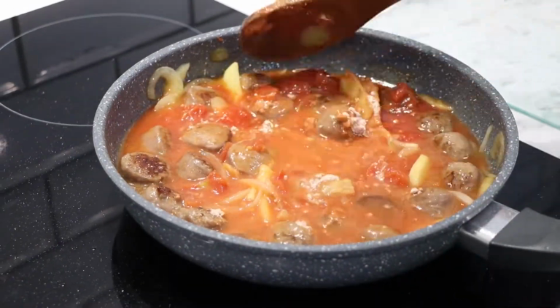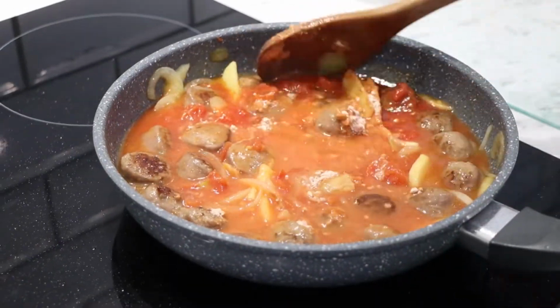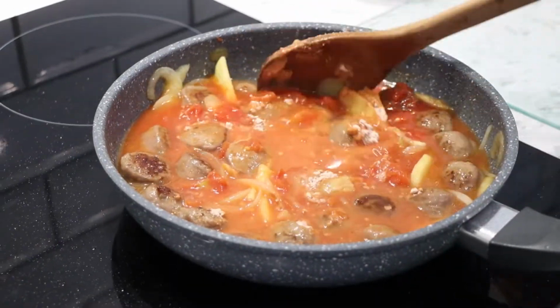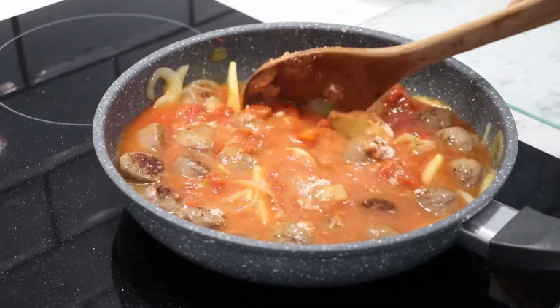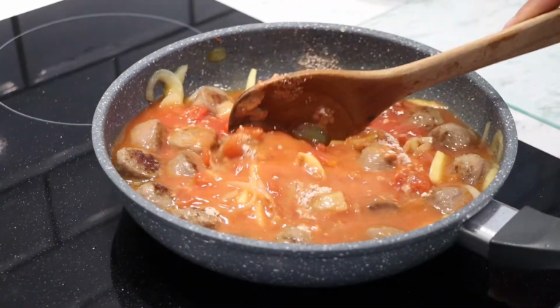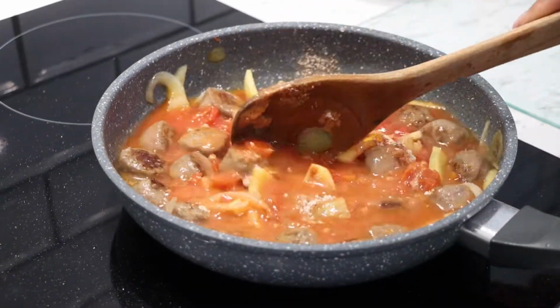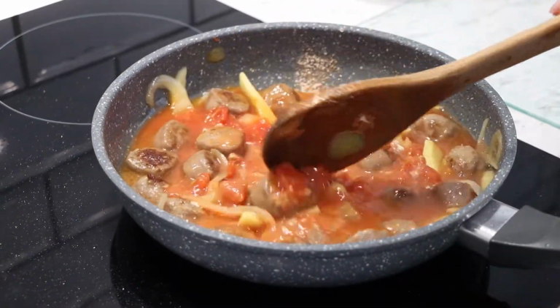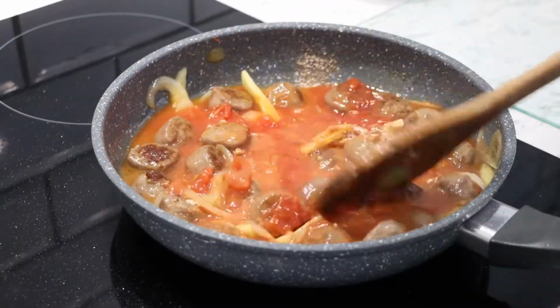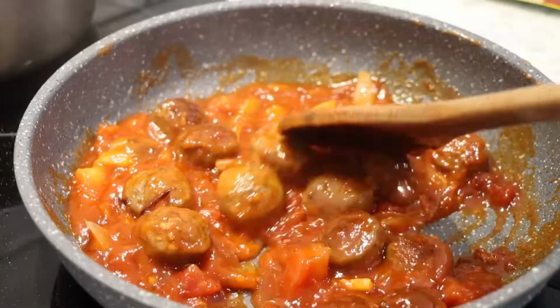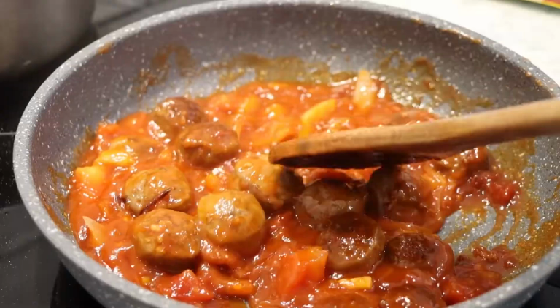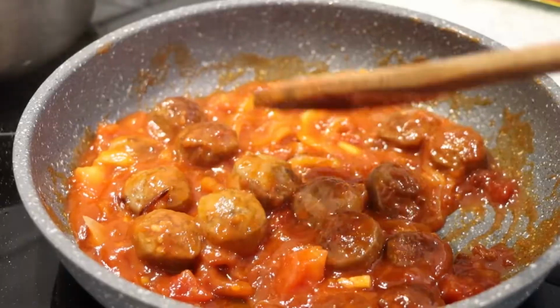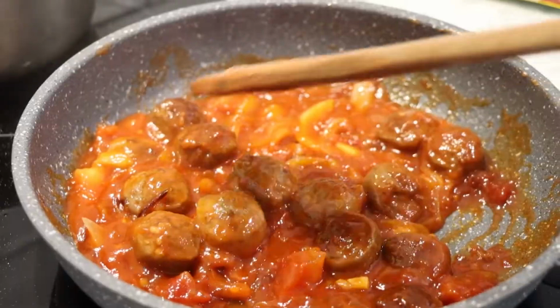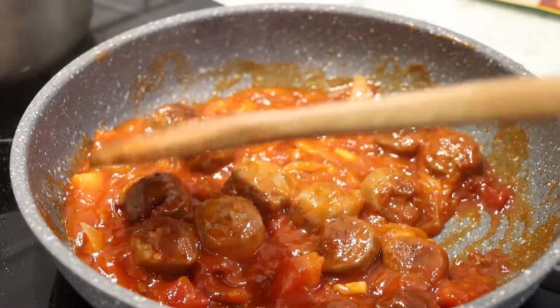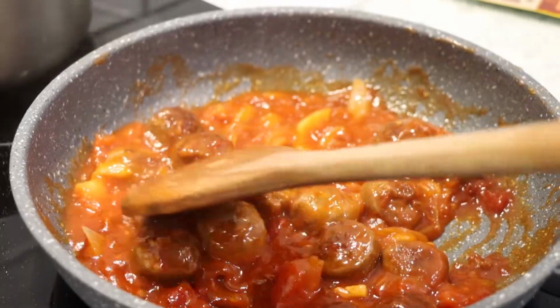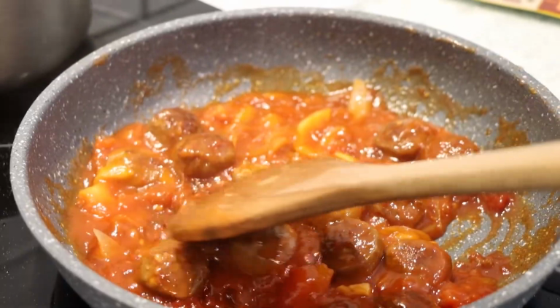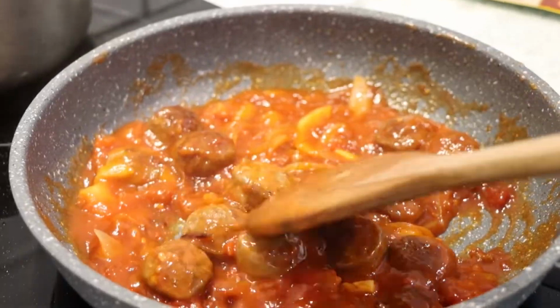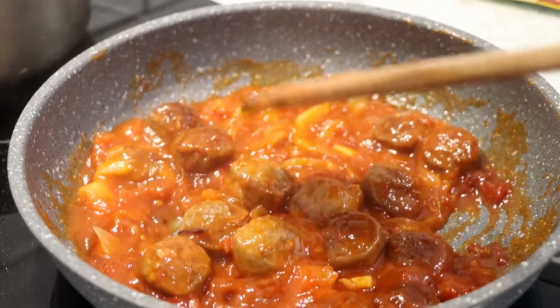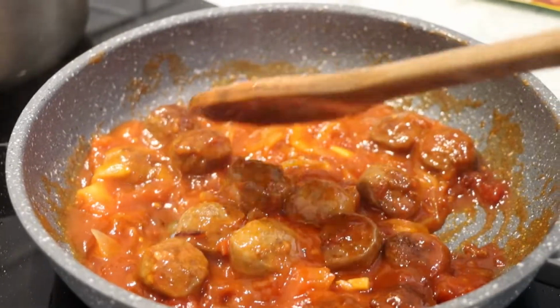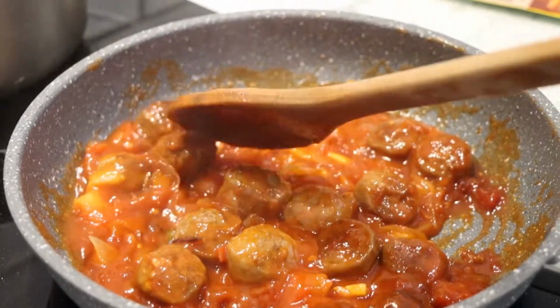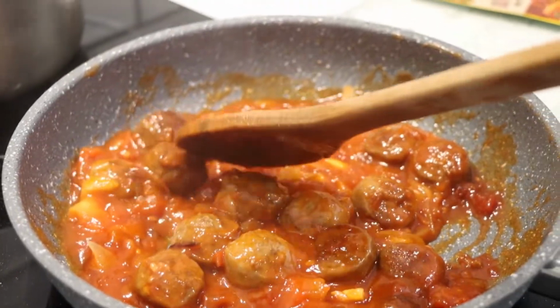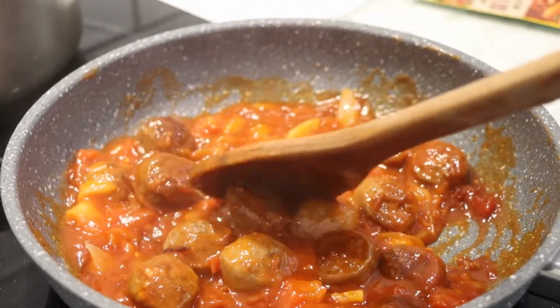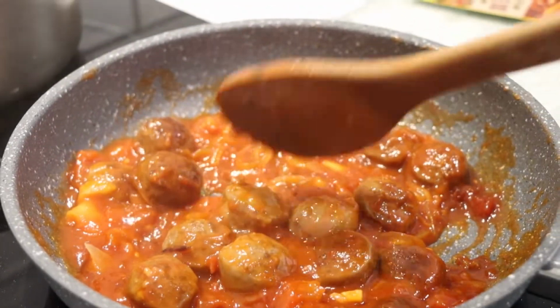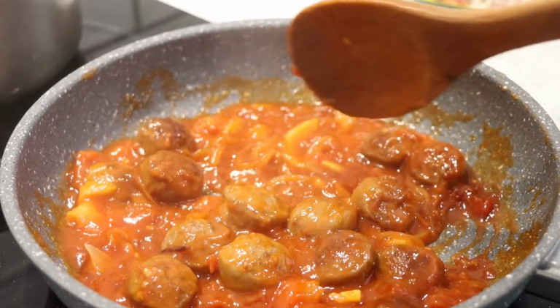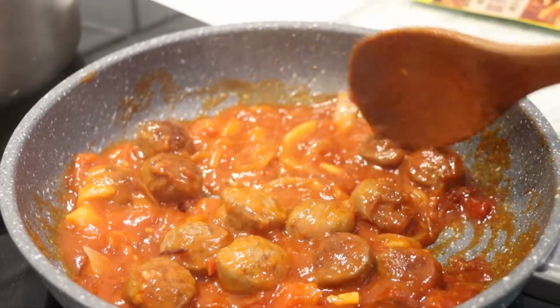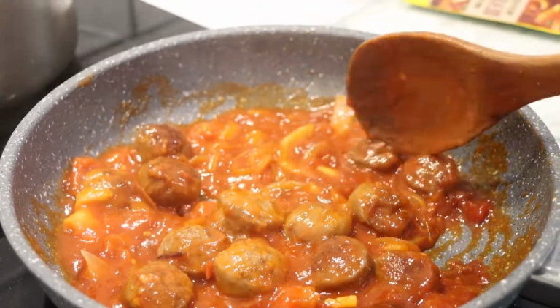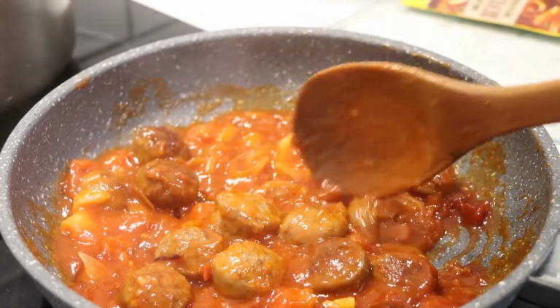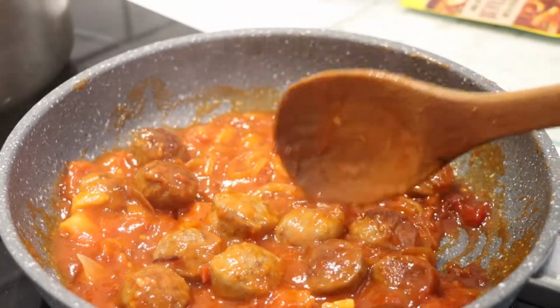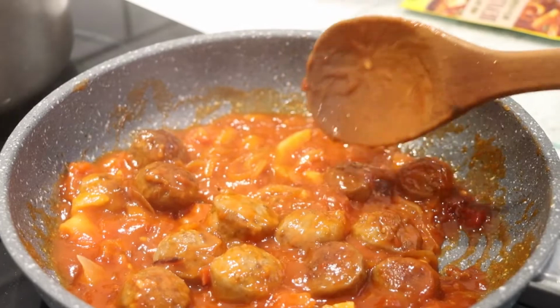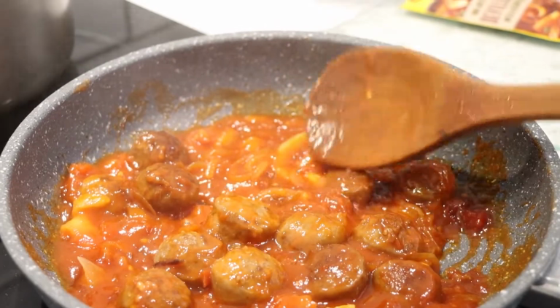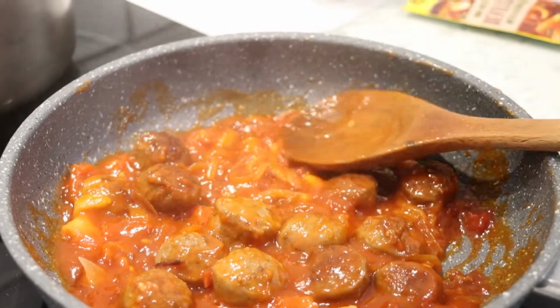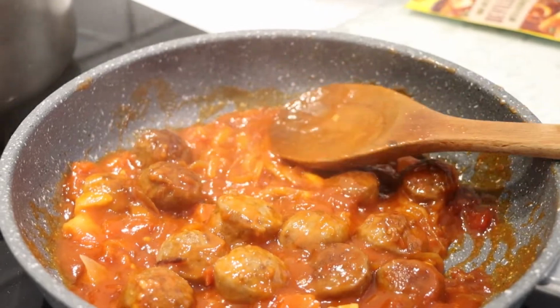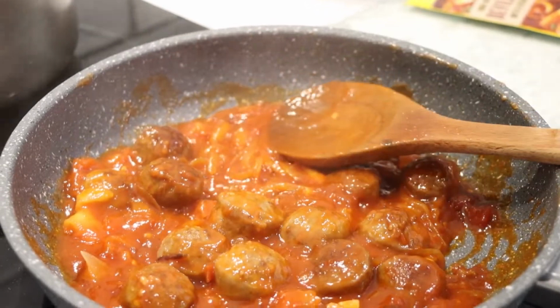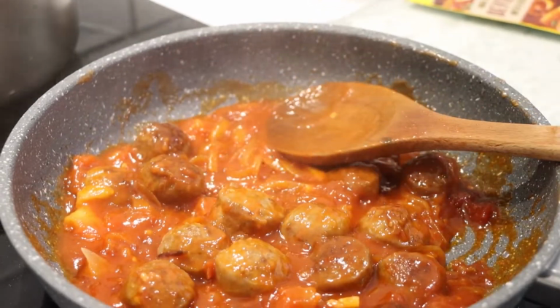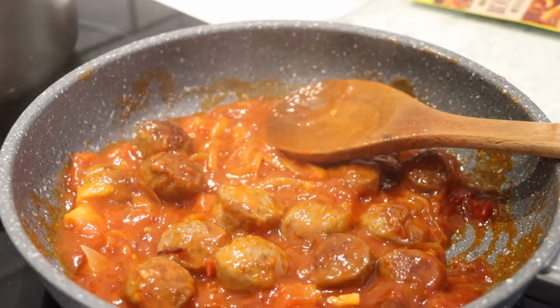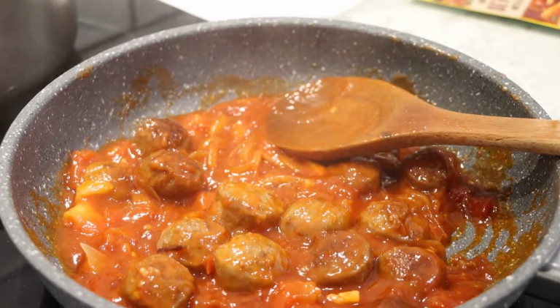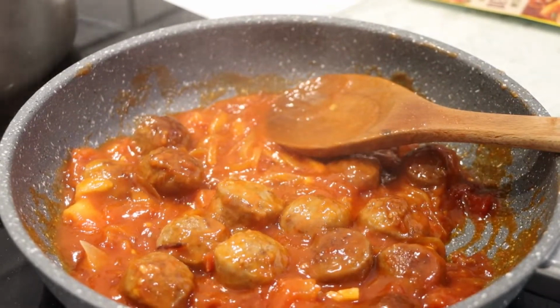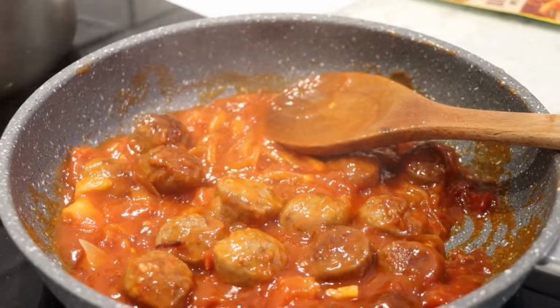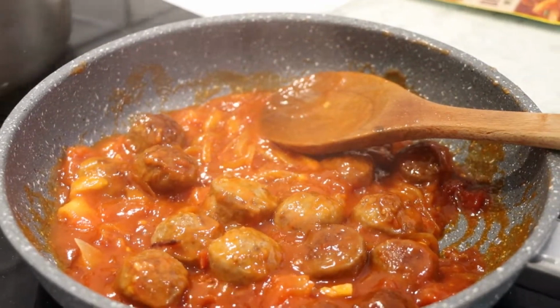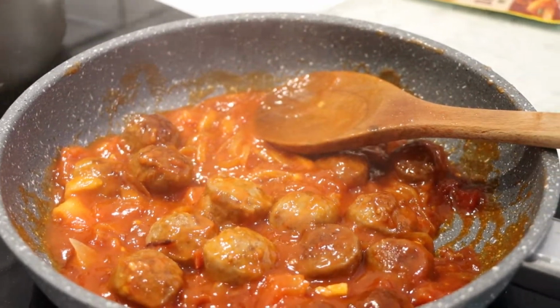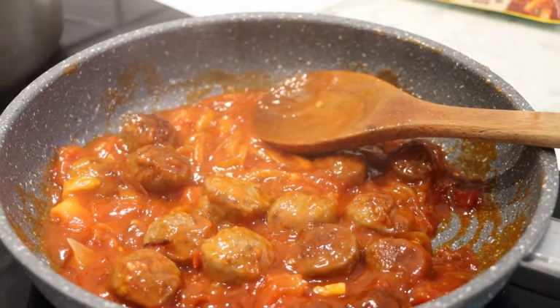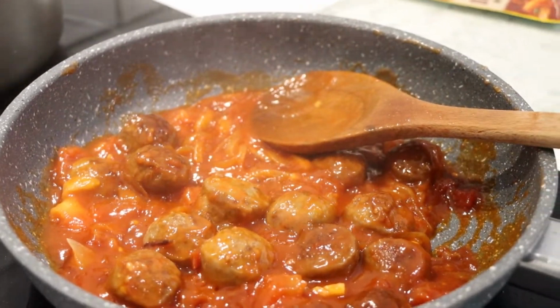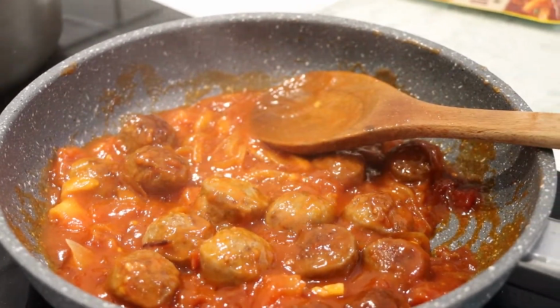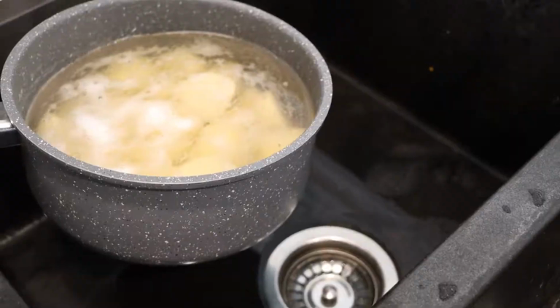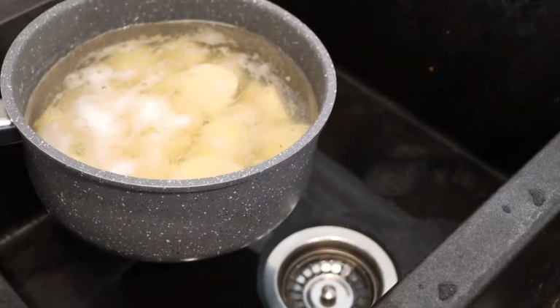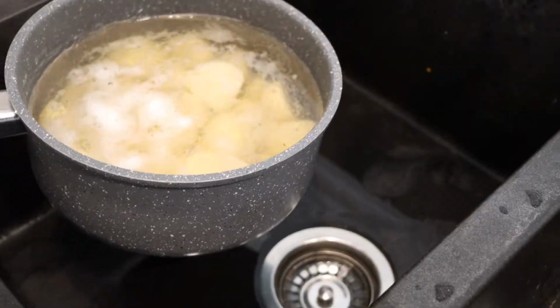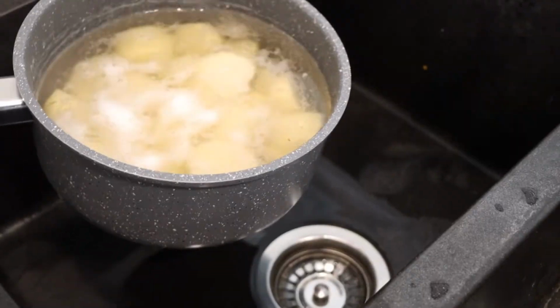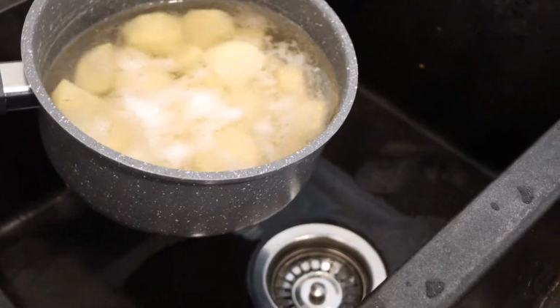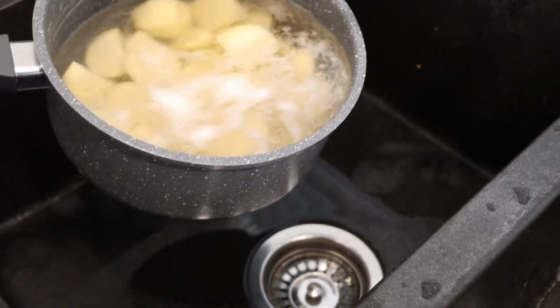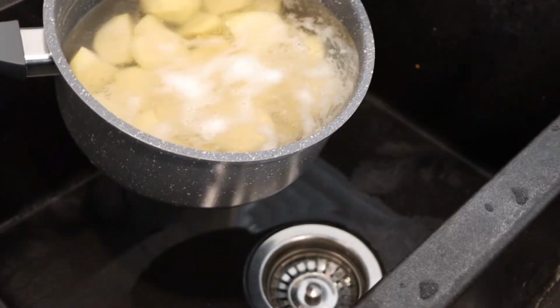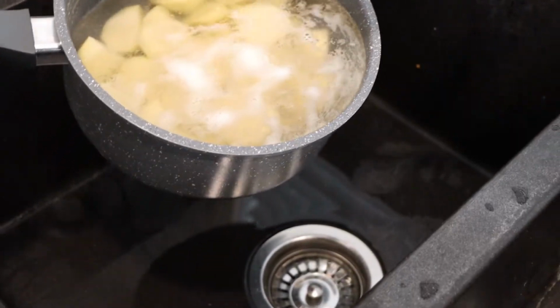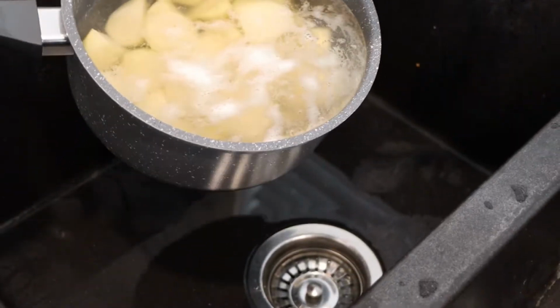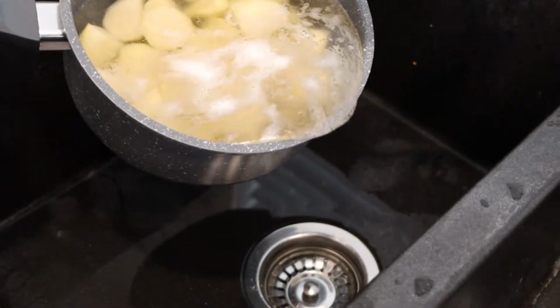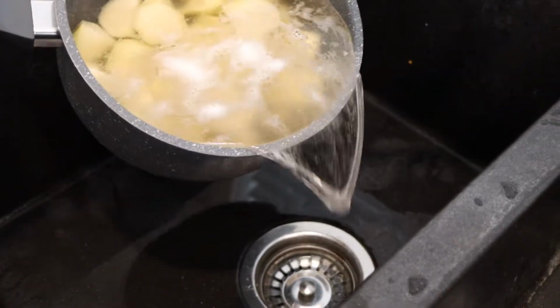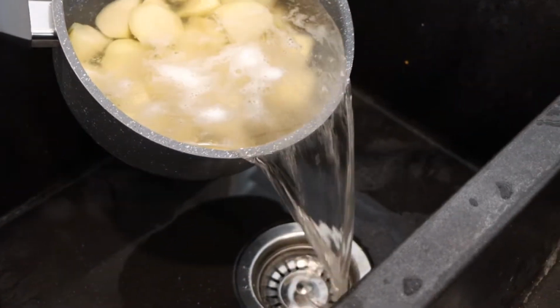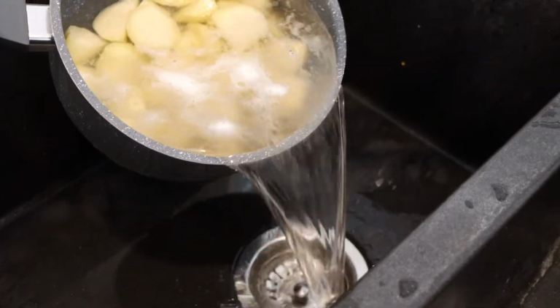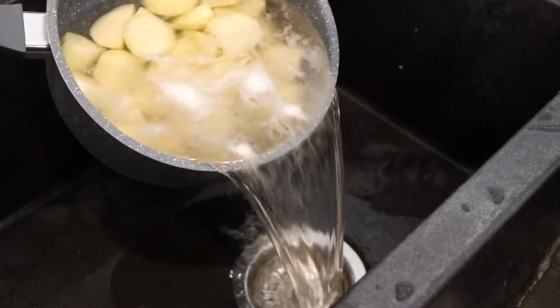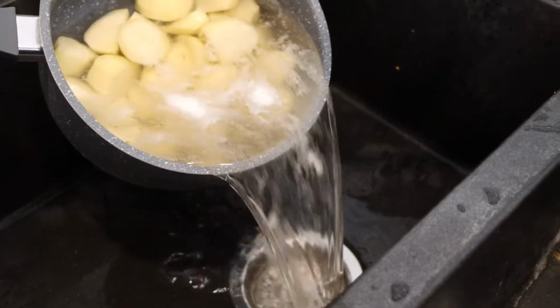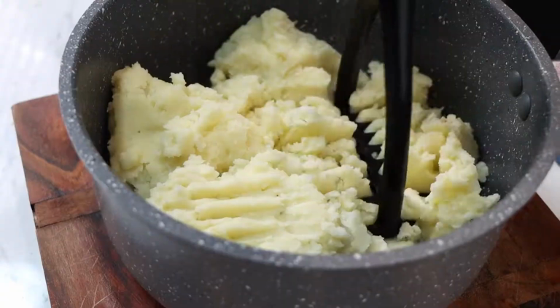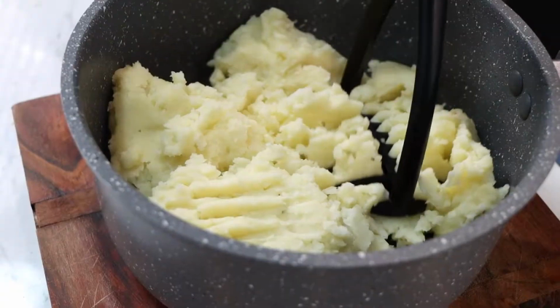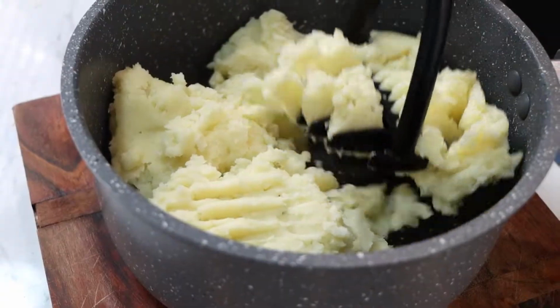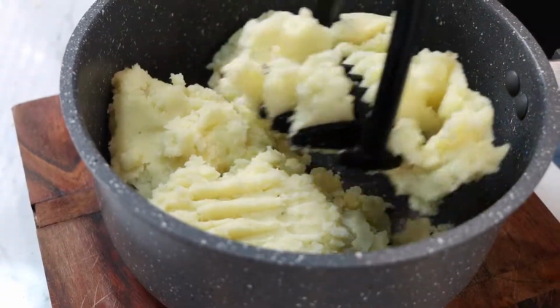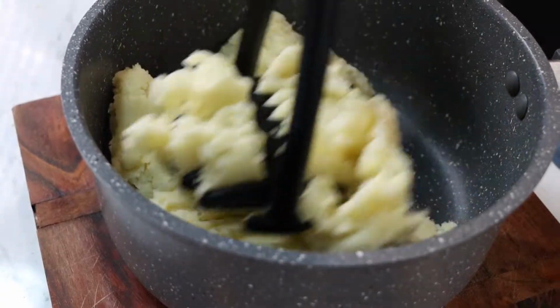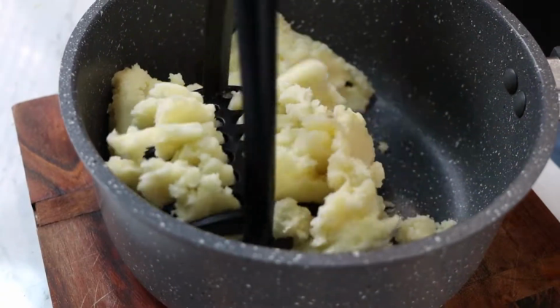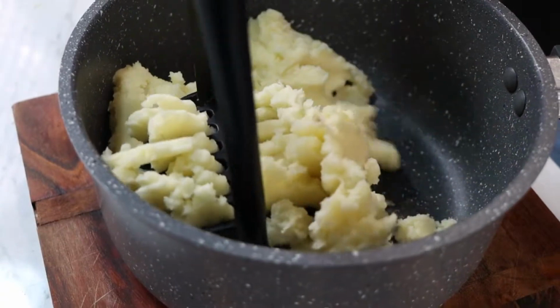Step 4: Simmer for about 10 minutes or until sausages are cooked. Strain water from pot and mash potatoes.